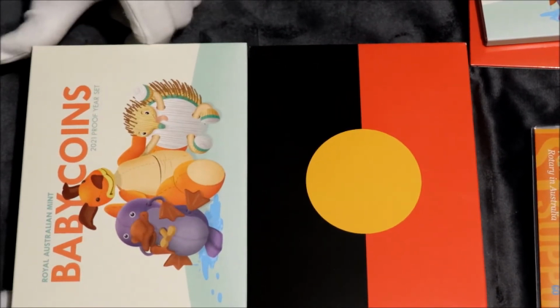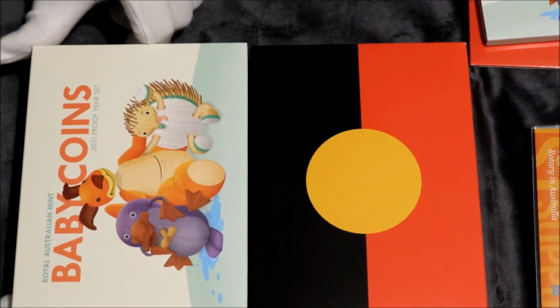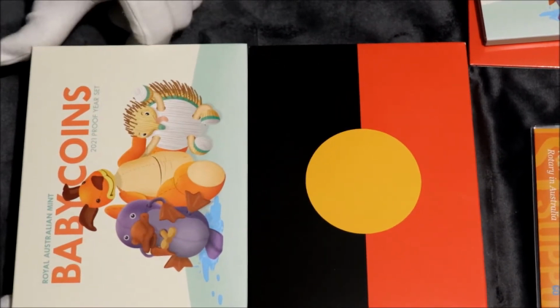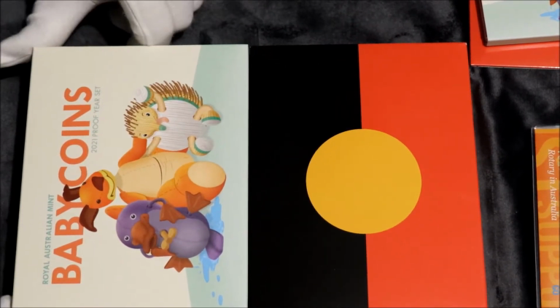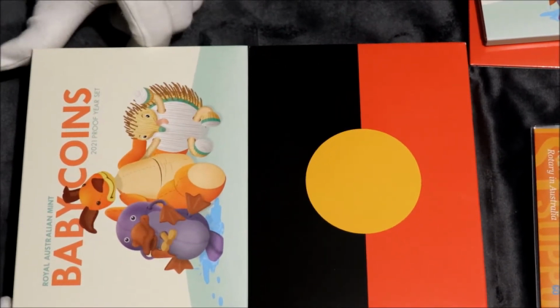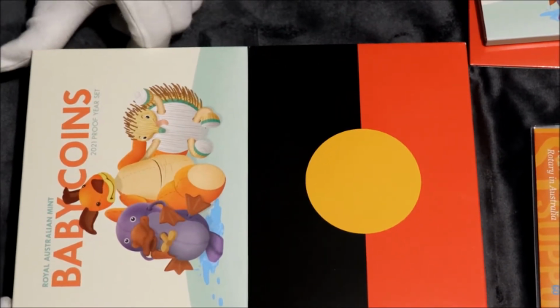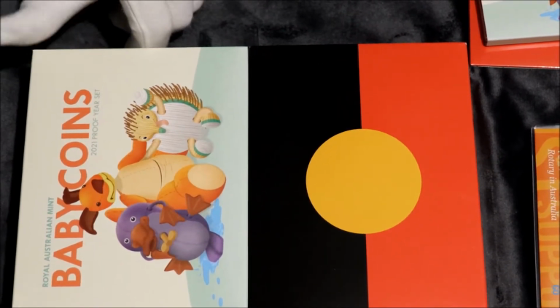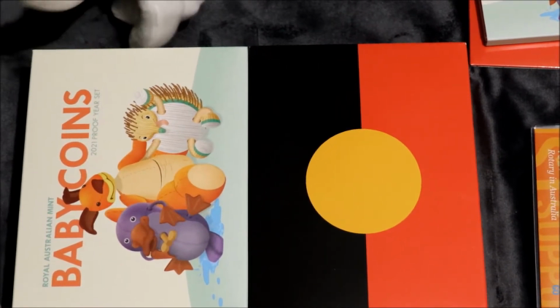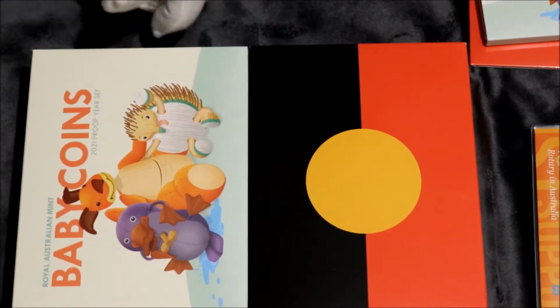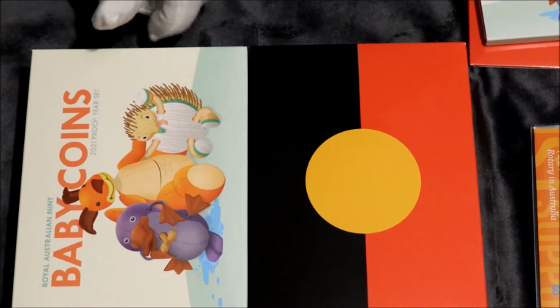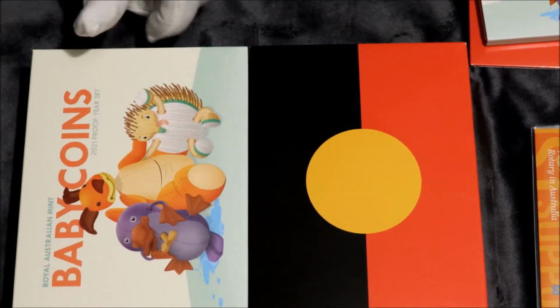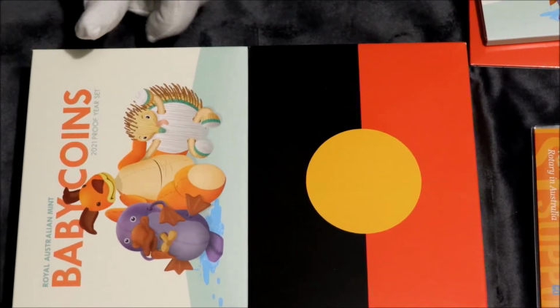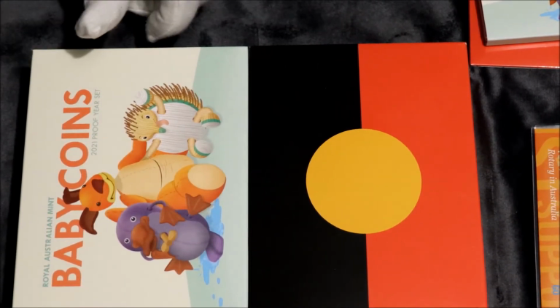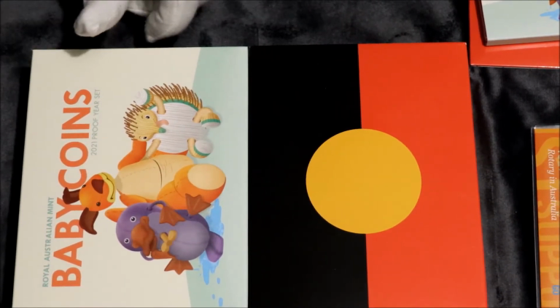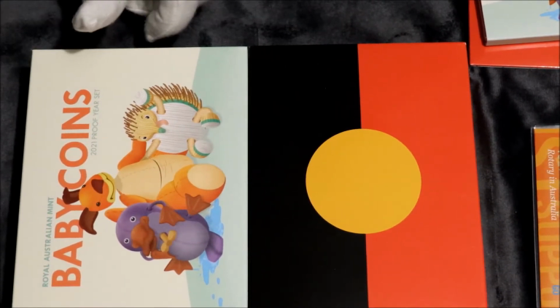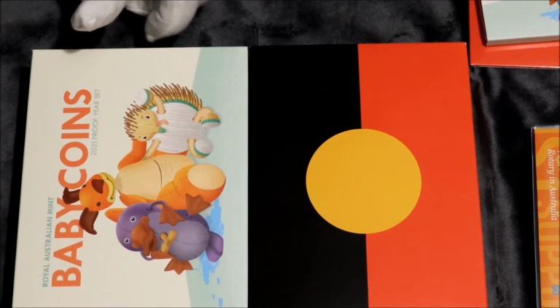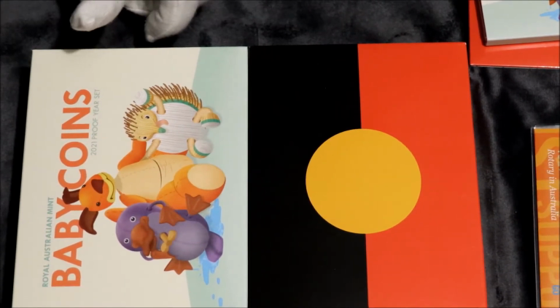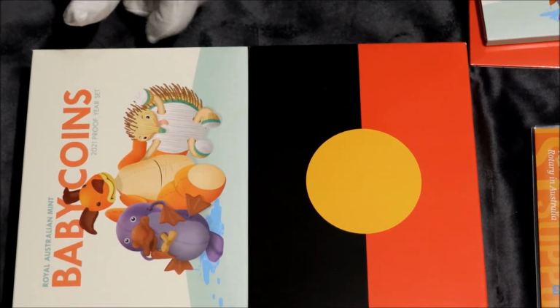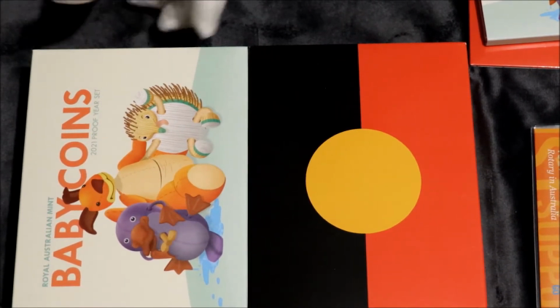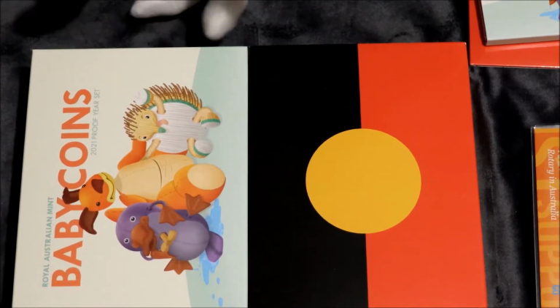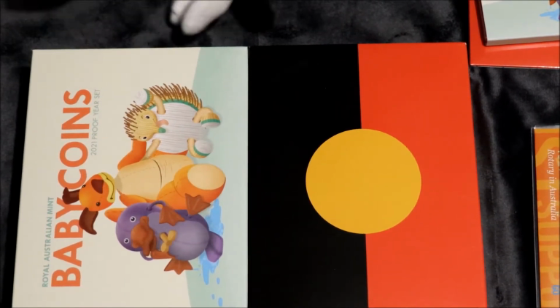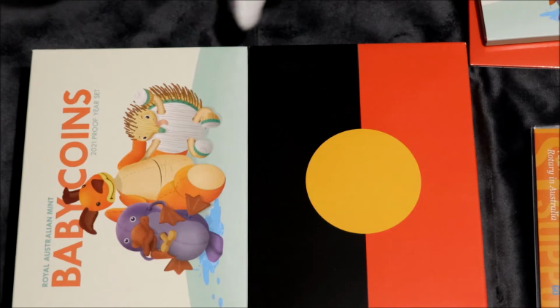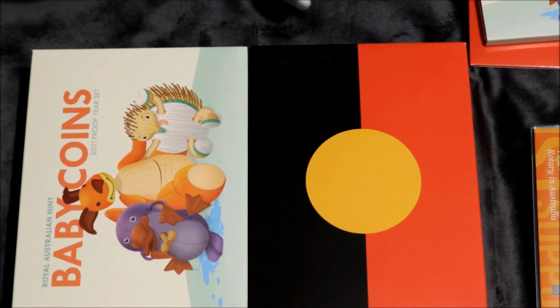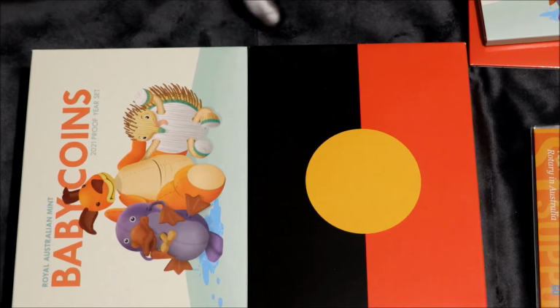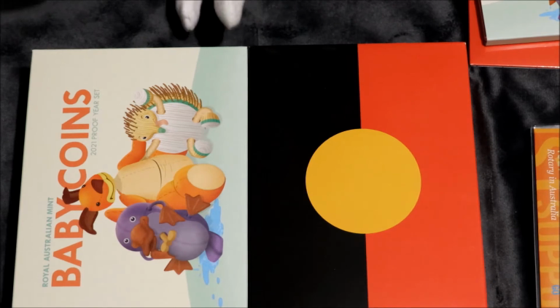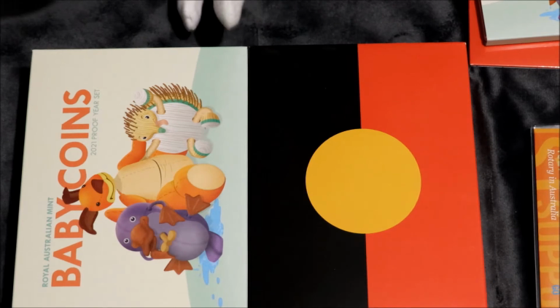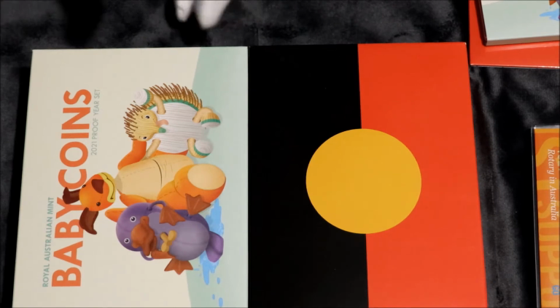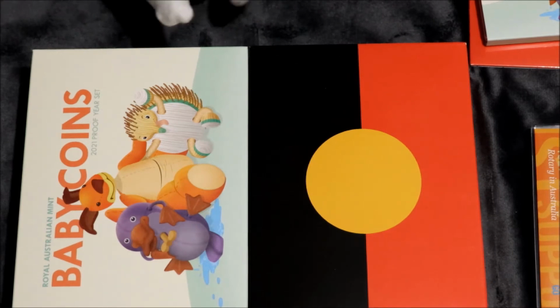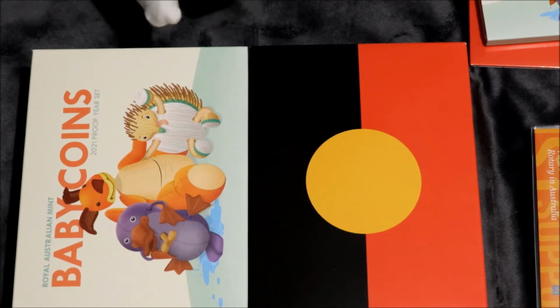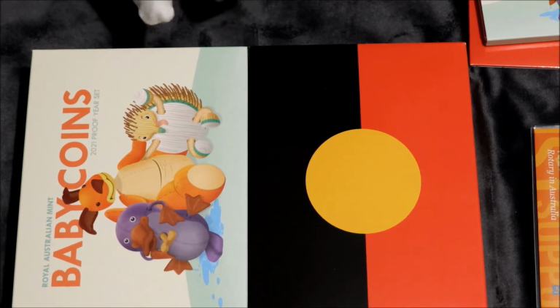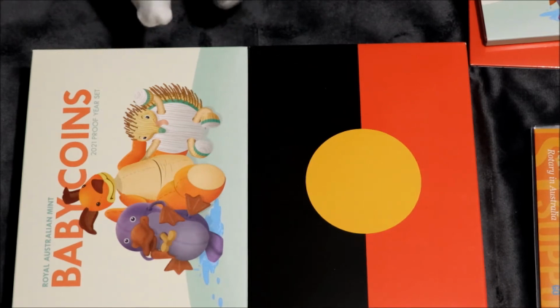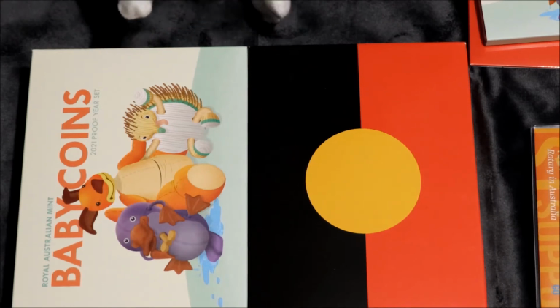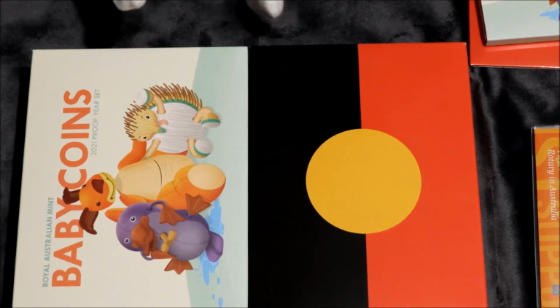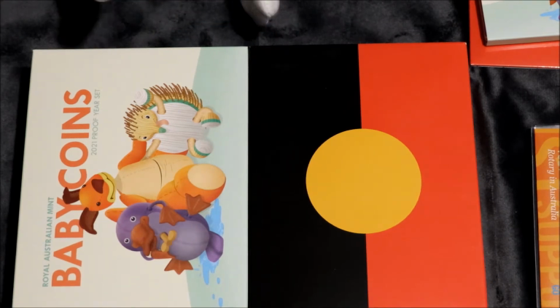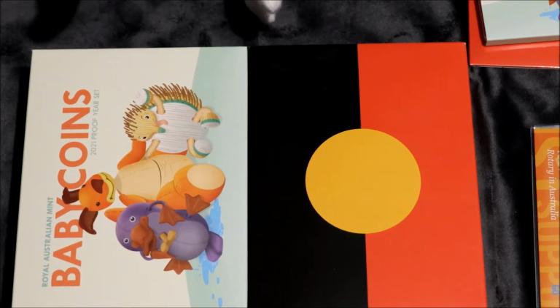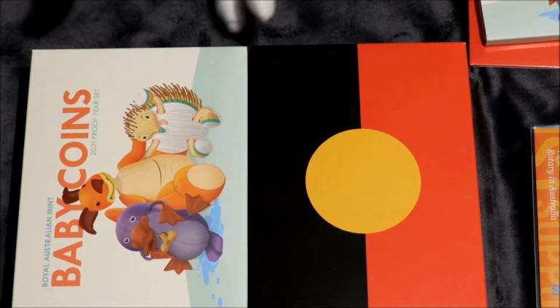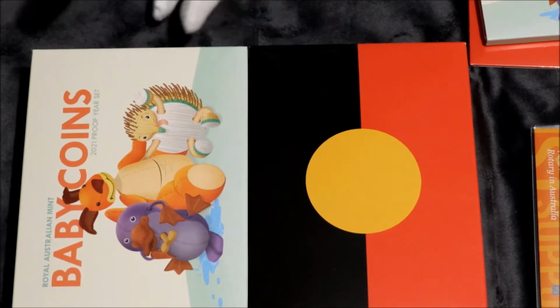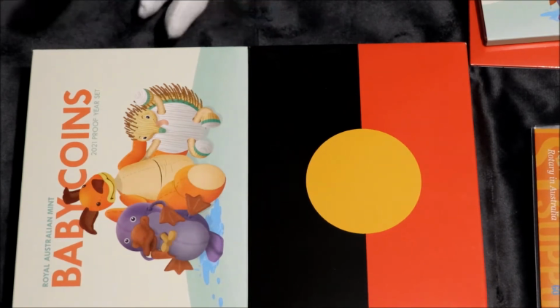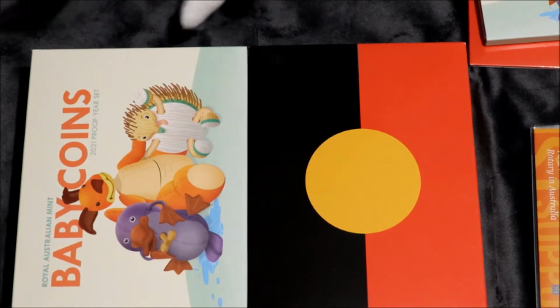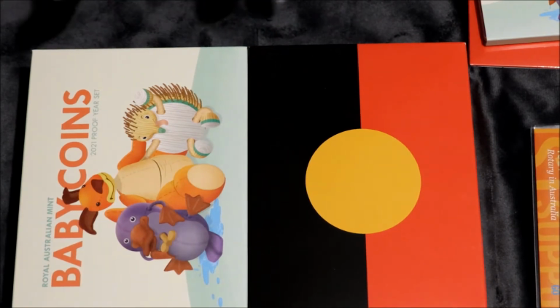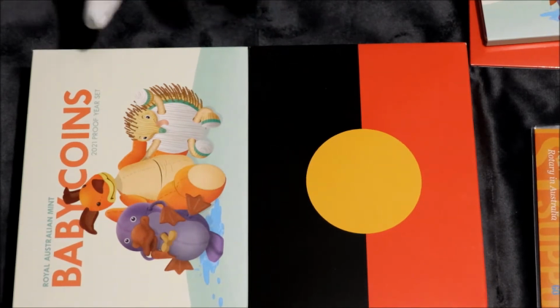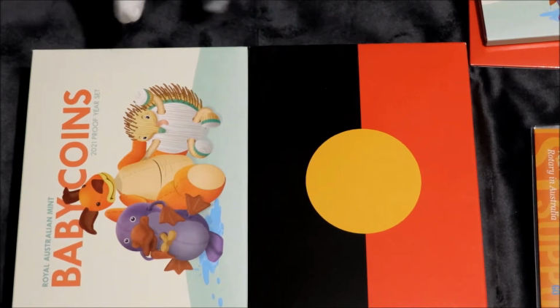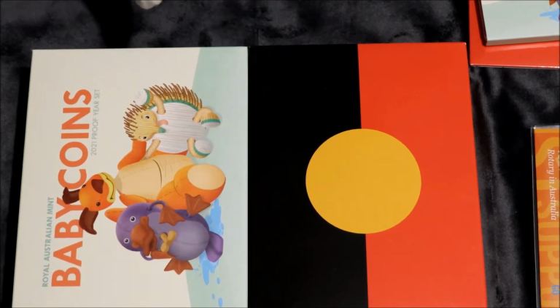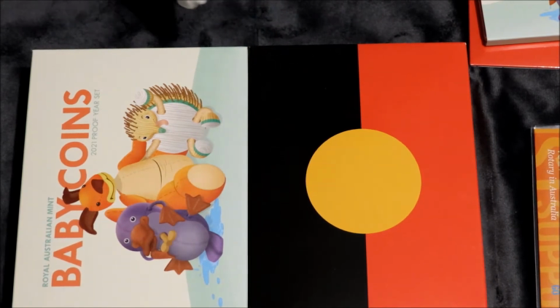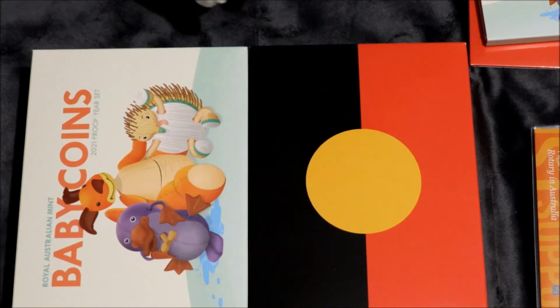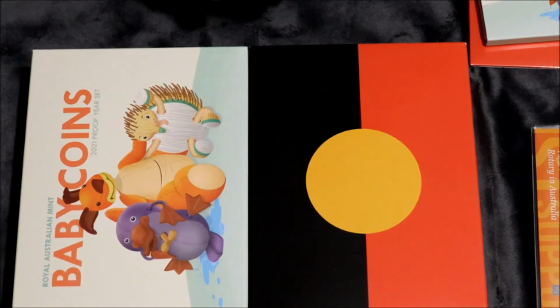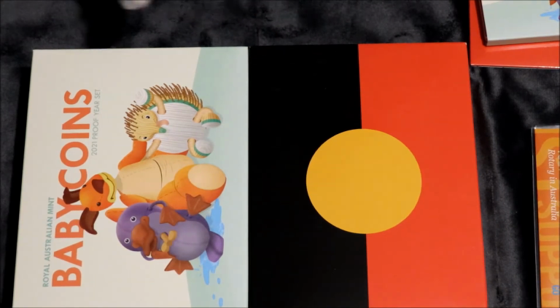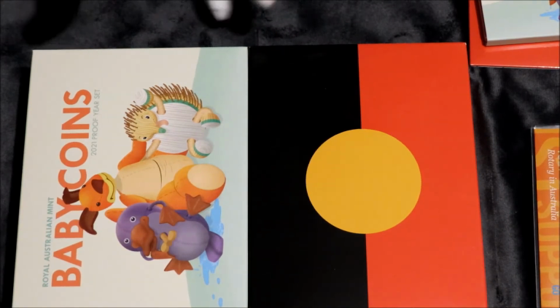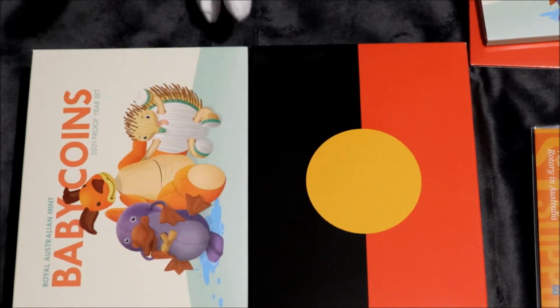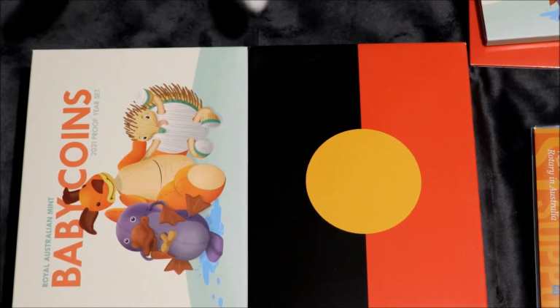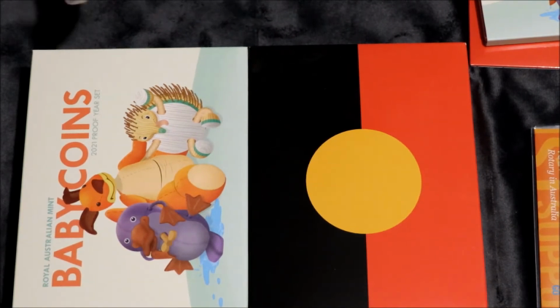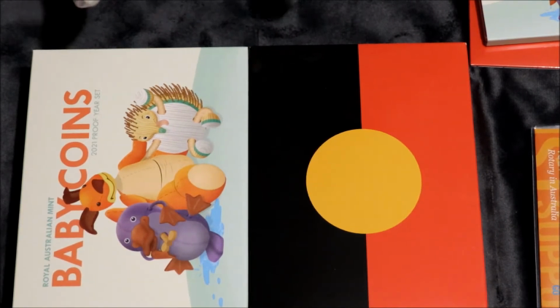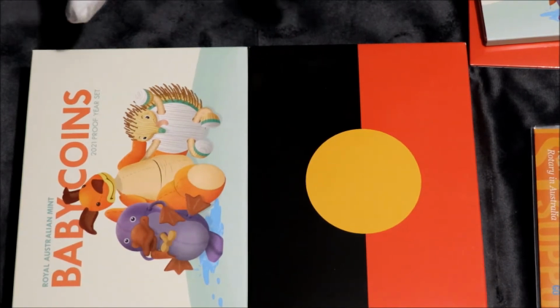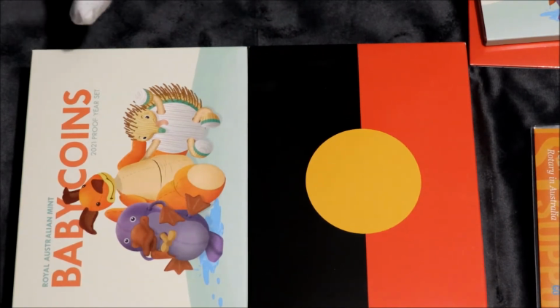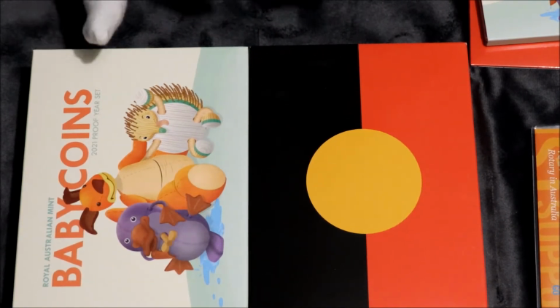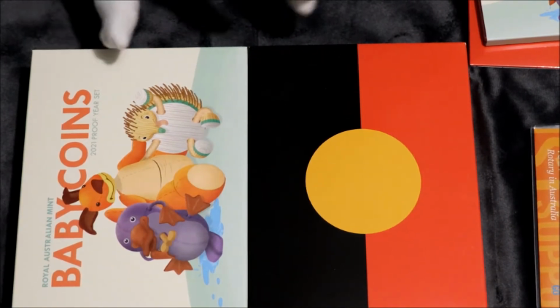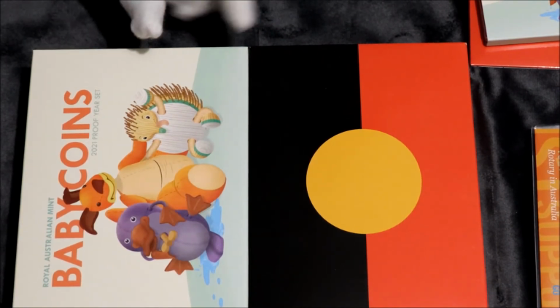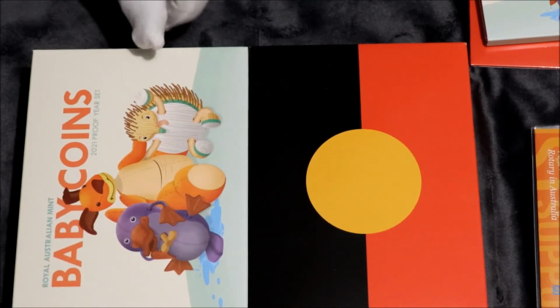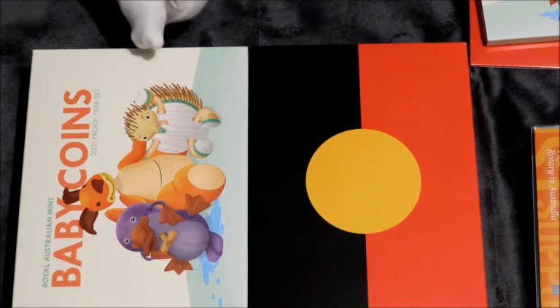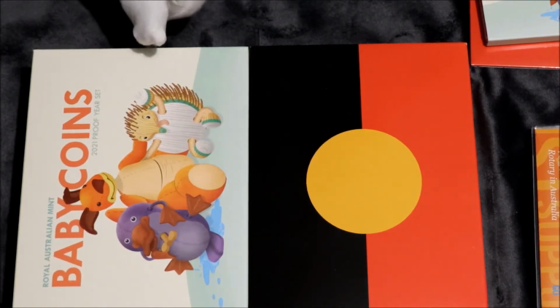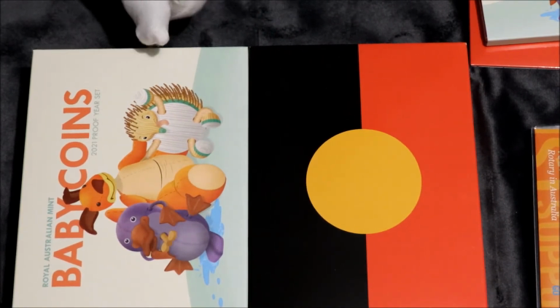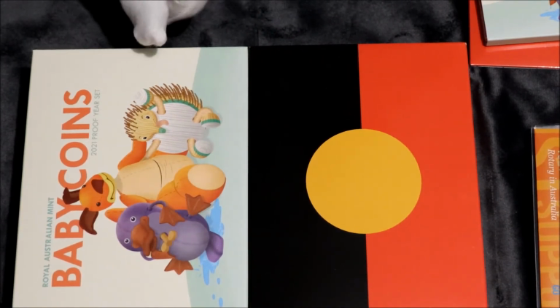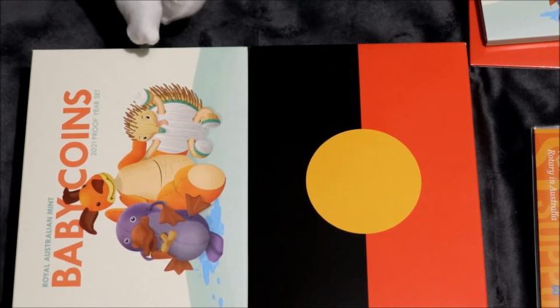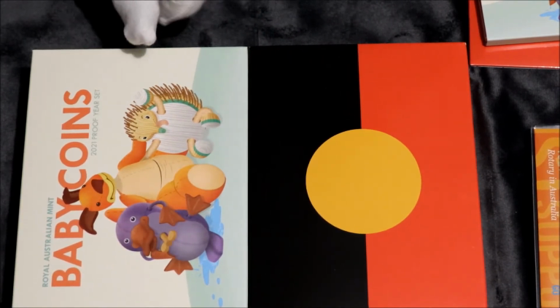They should be. It should always be right up there, high MS 60. They should be, every time.